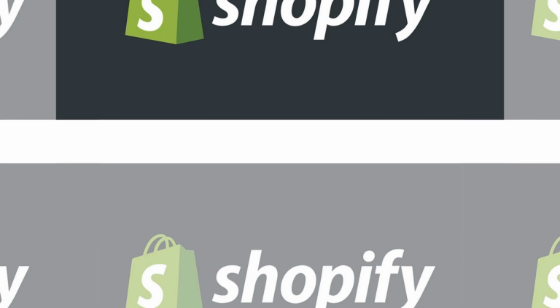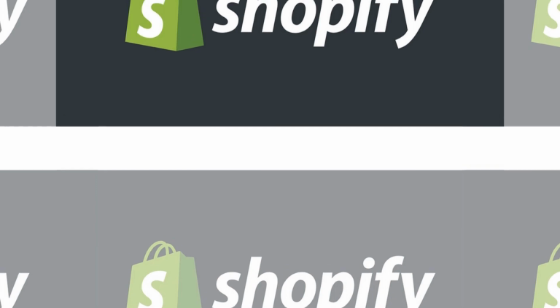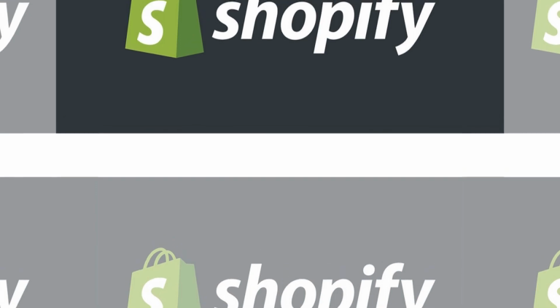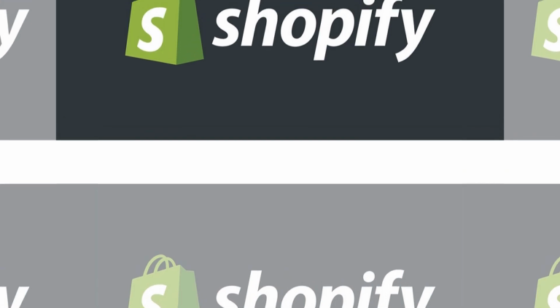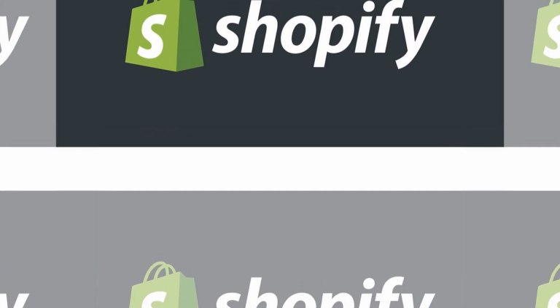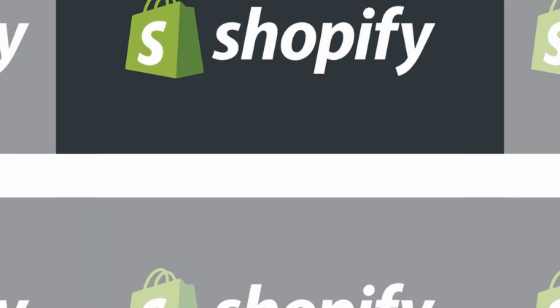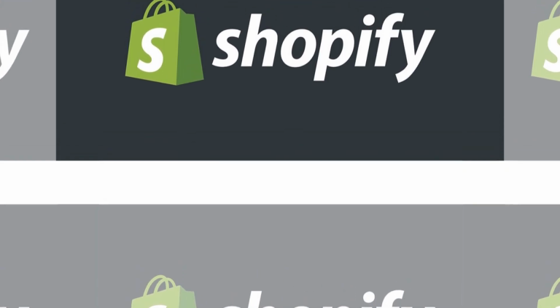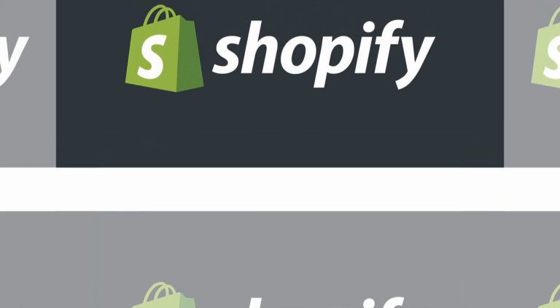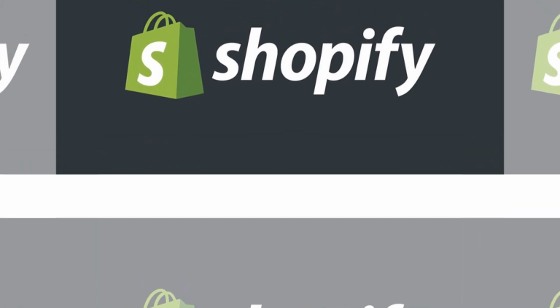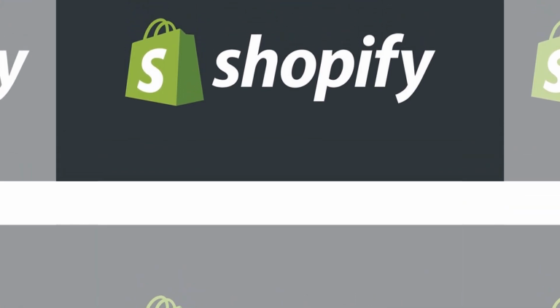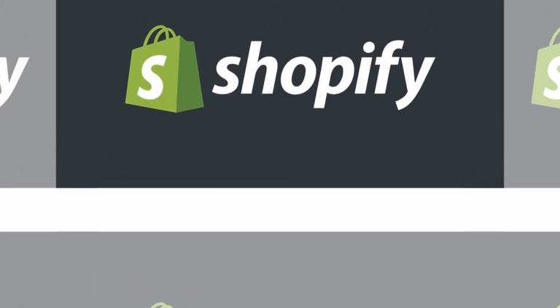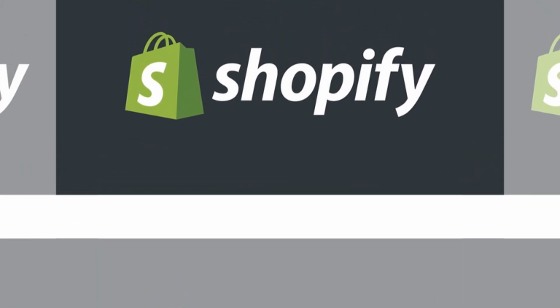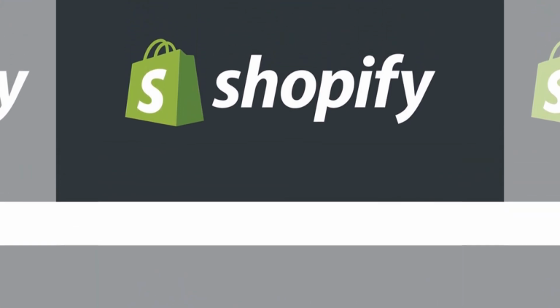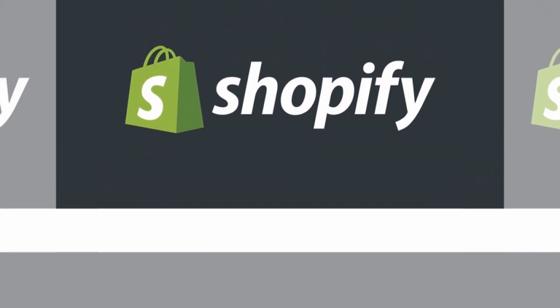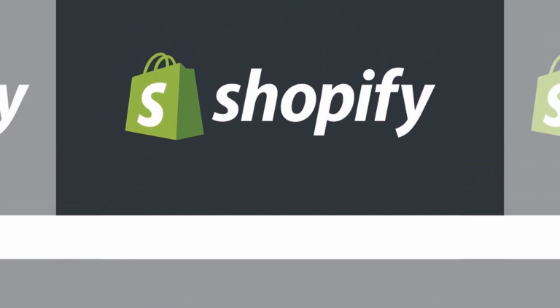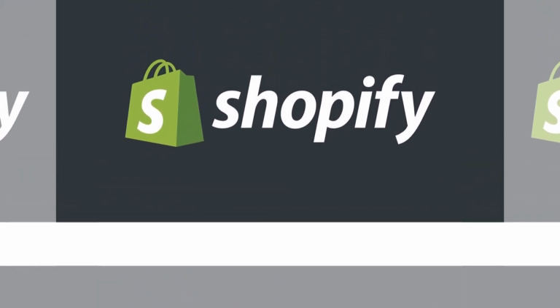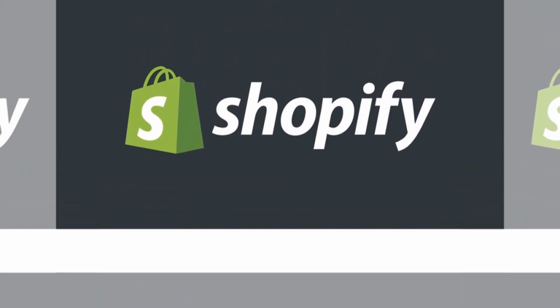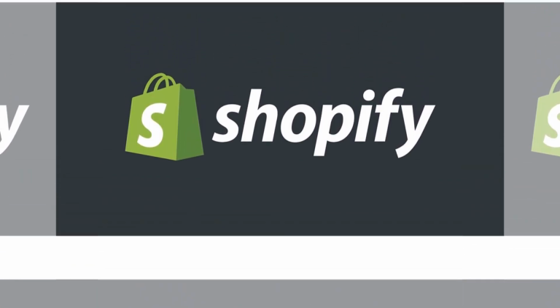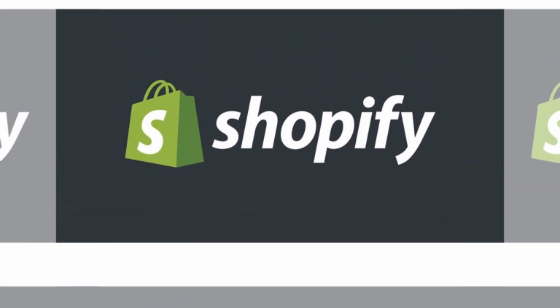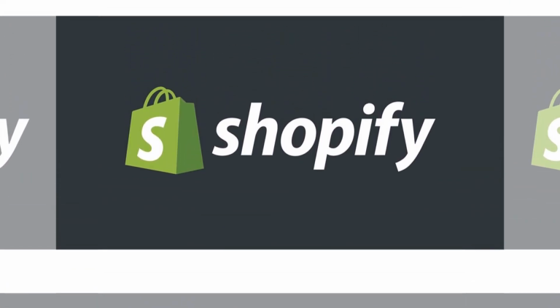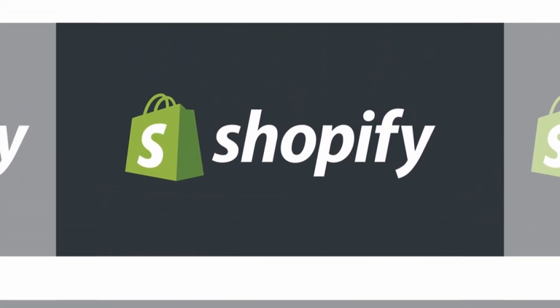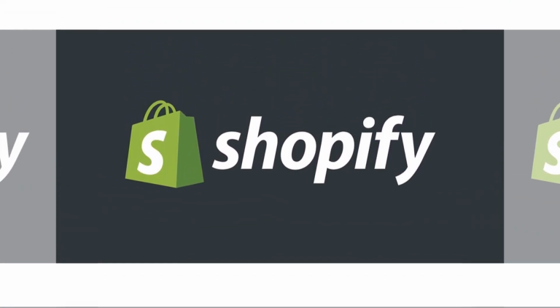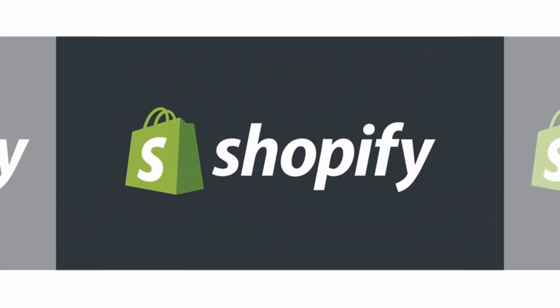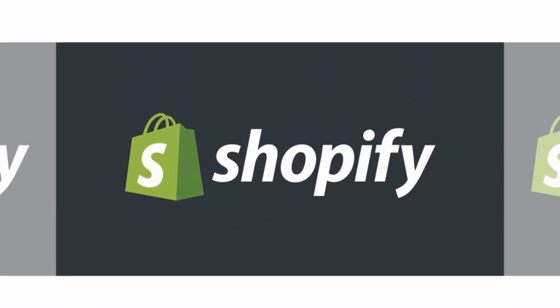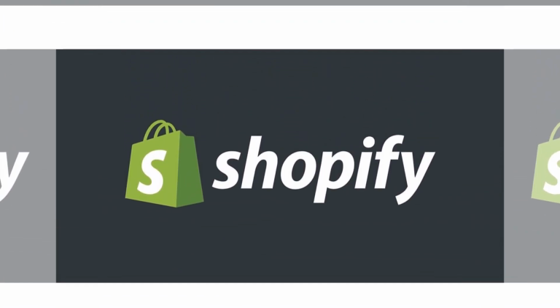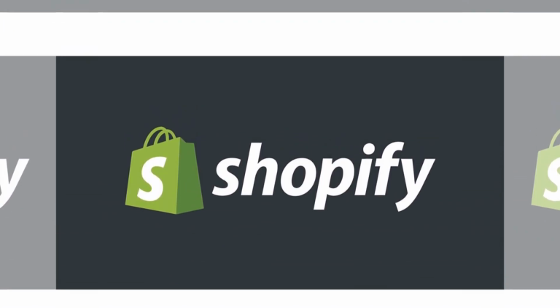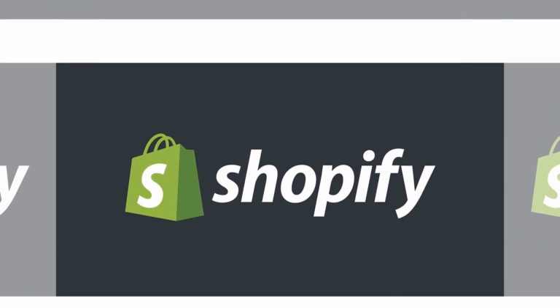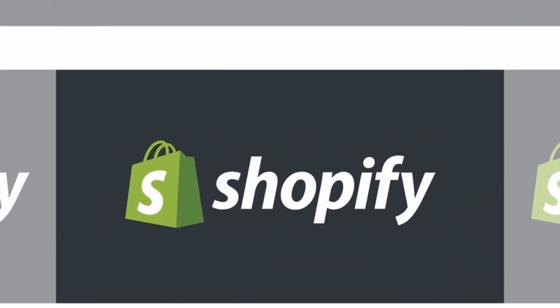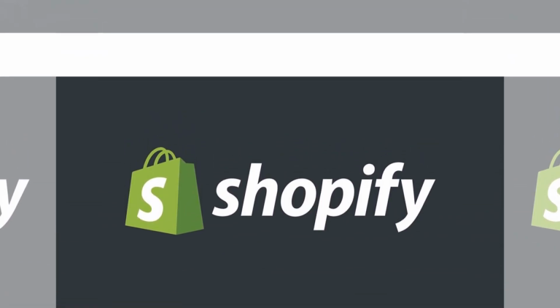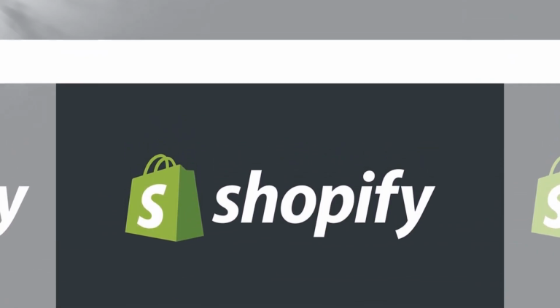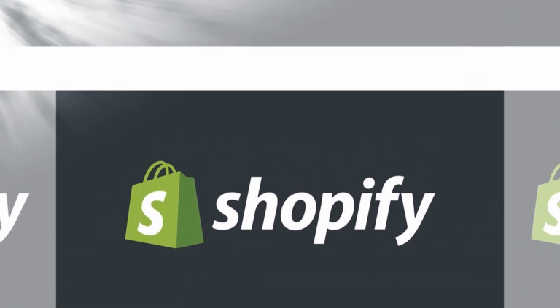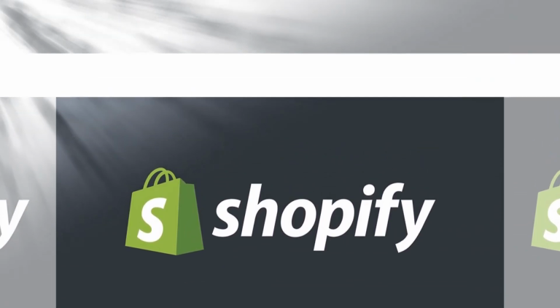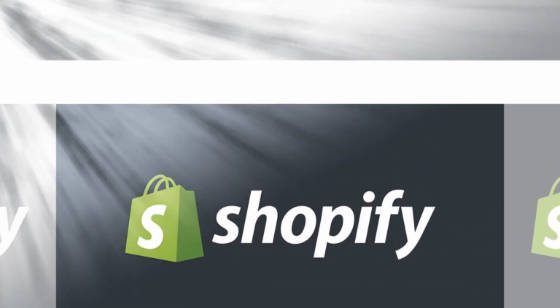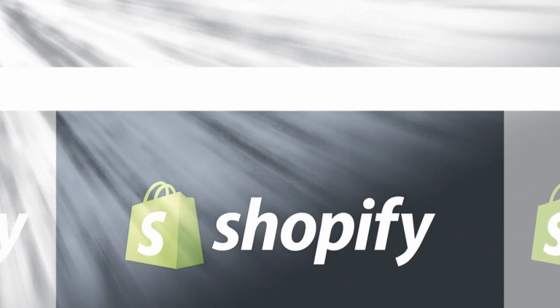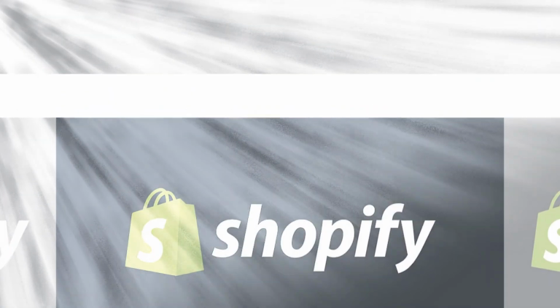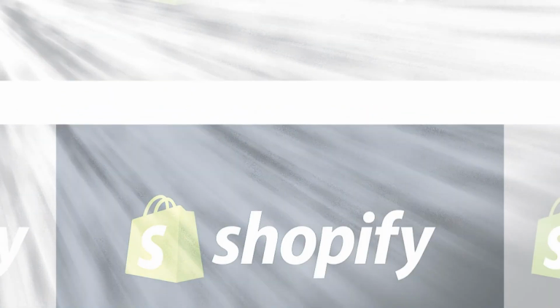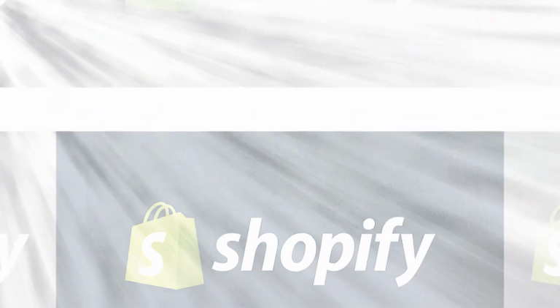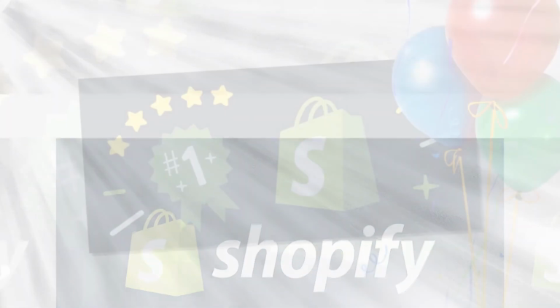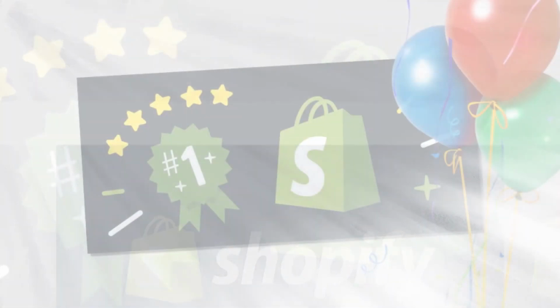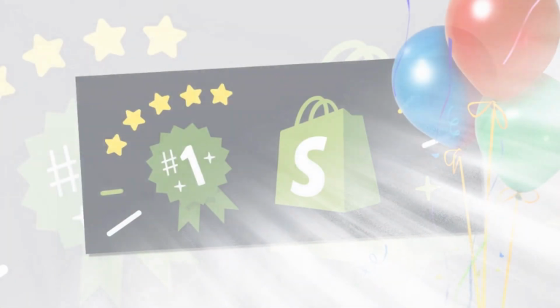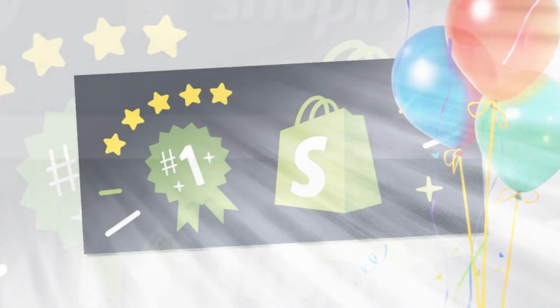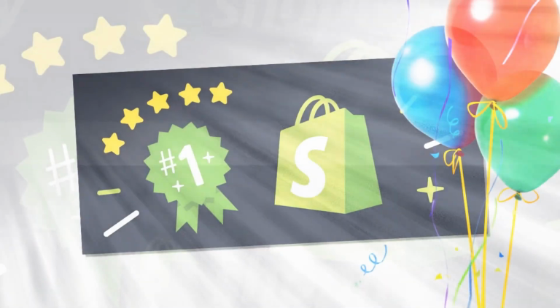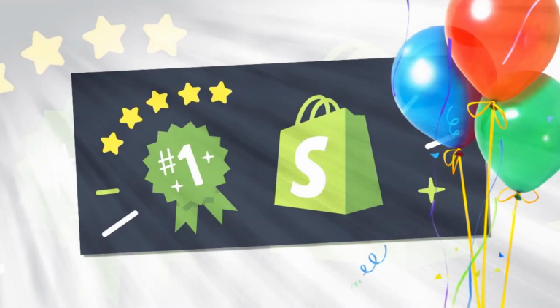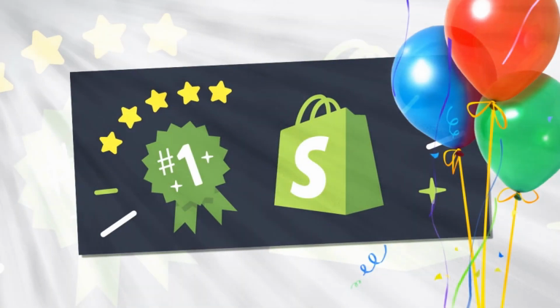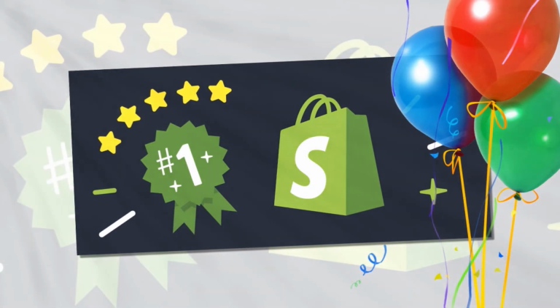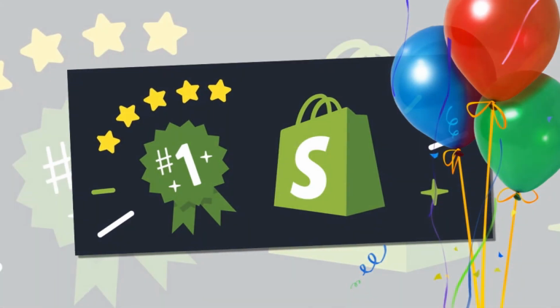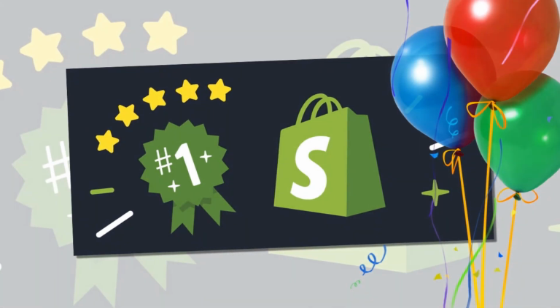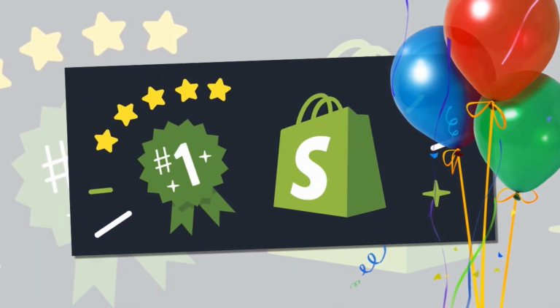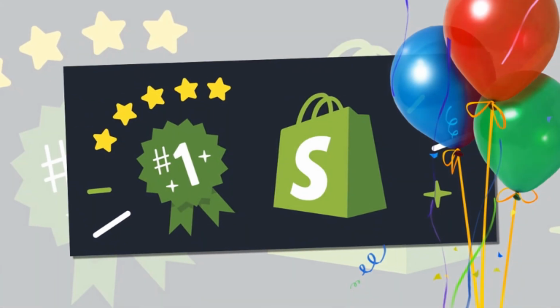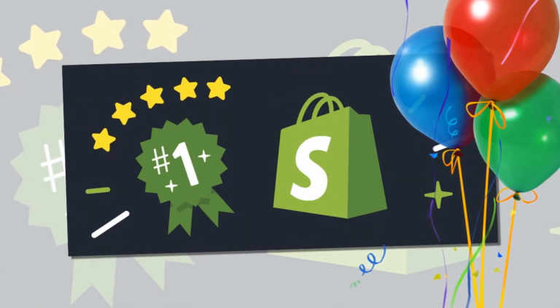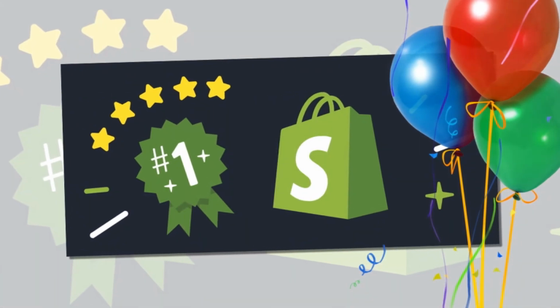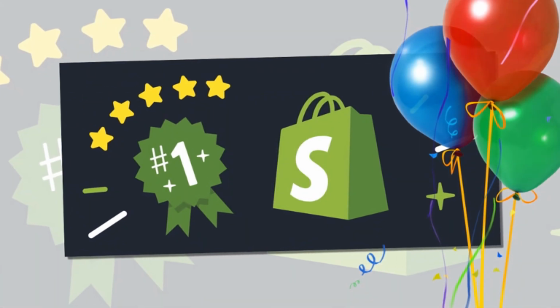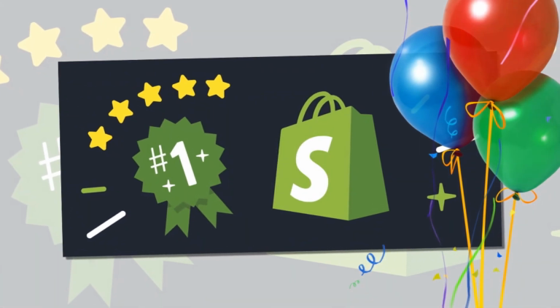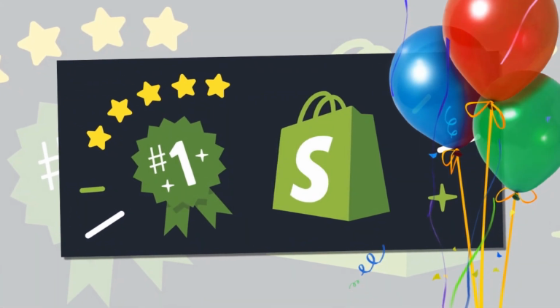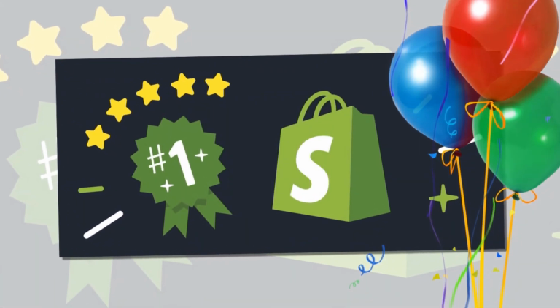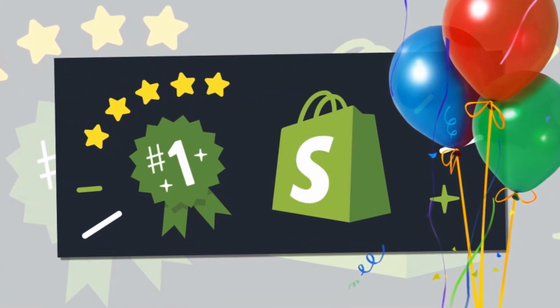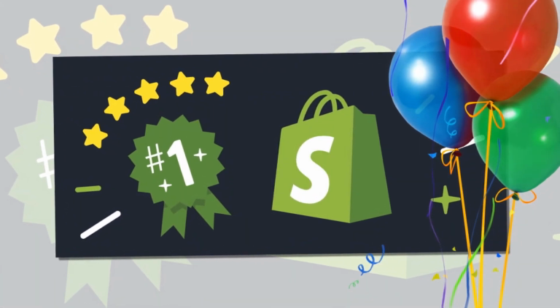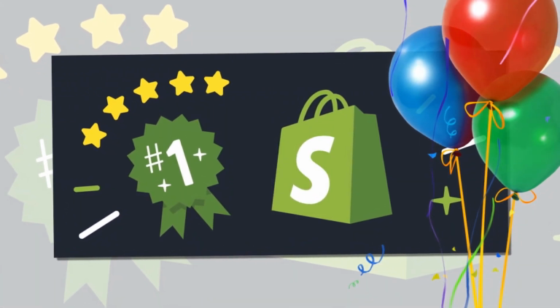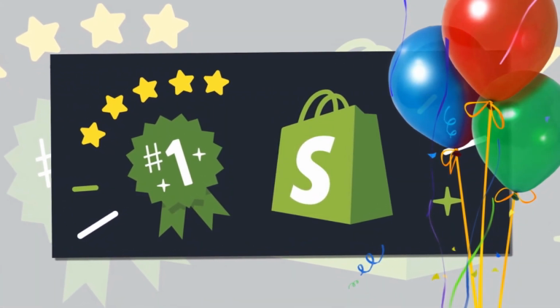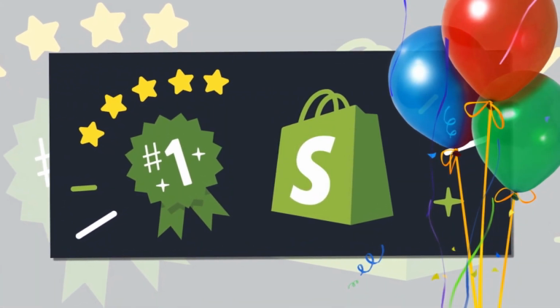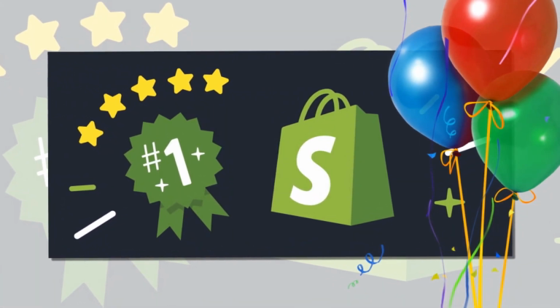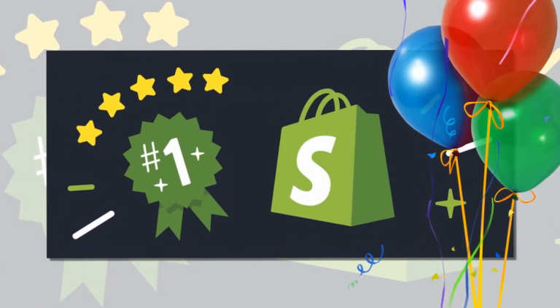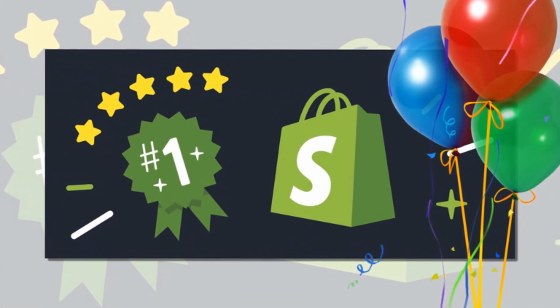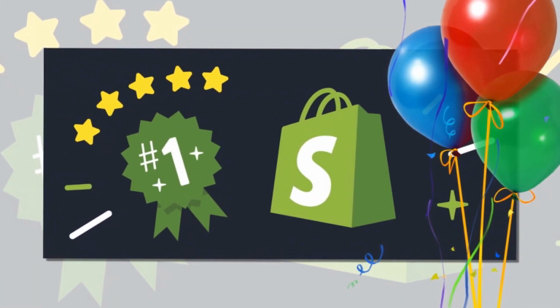Hi, how are you? Every day I am looking for a new product to sell. Here is our today's winning best-selling product for Shopify dropshipping.